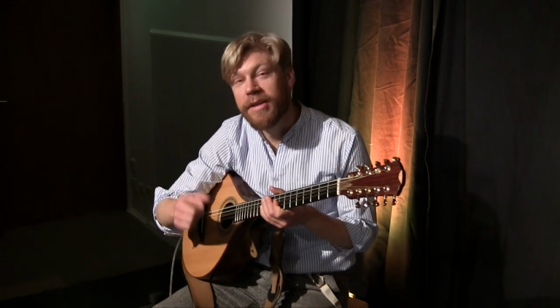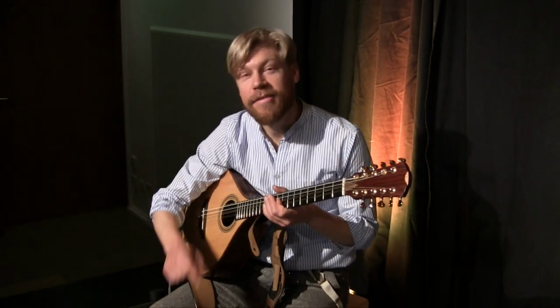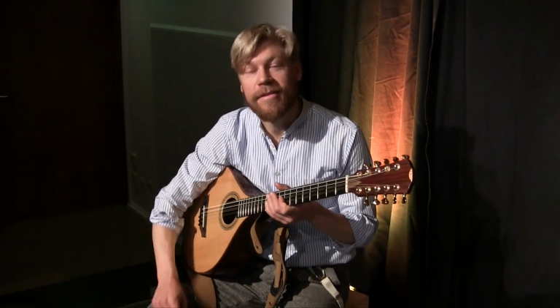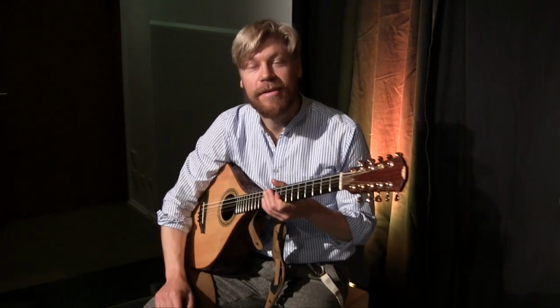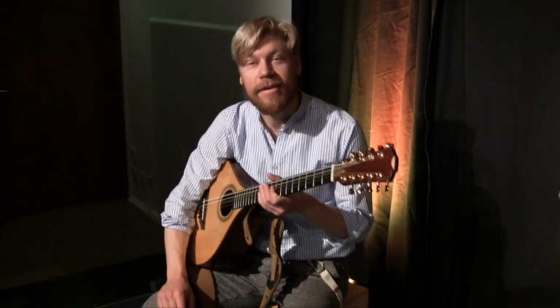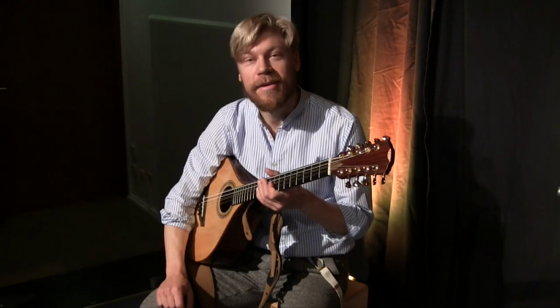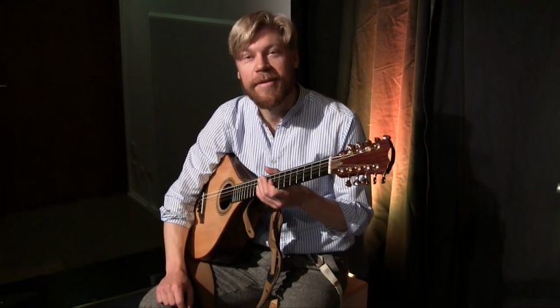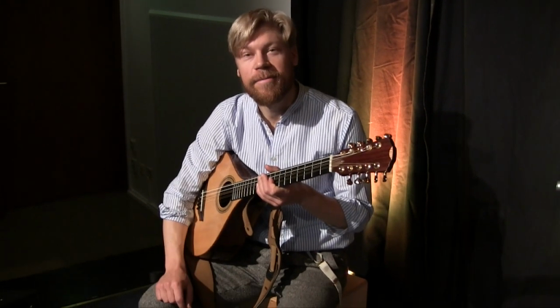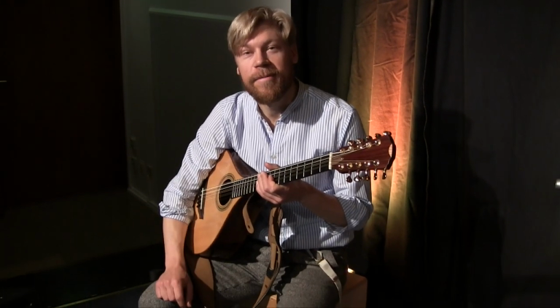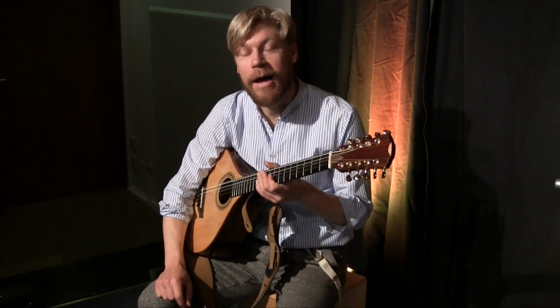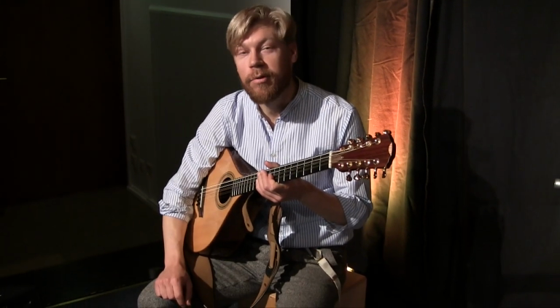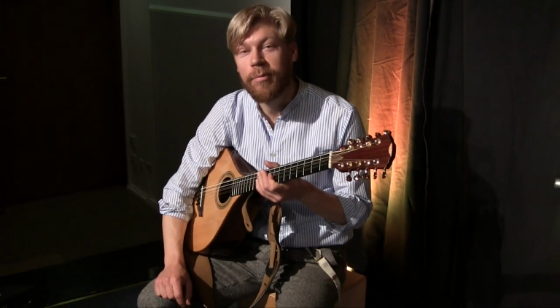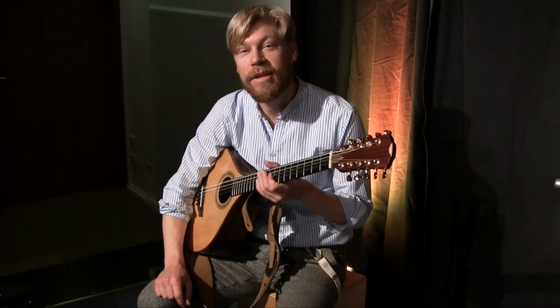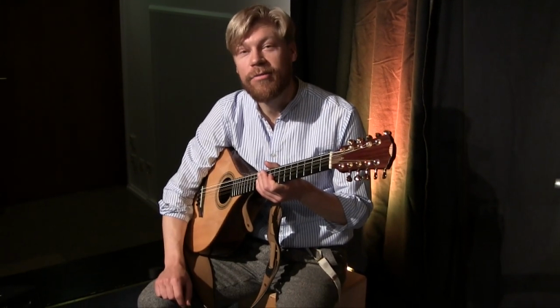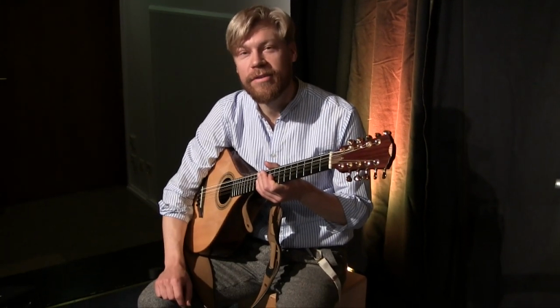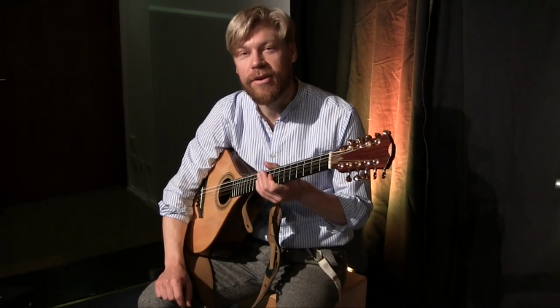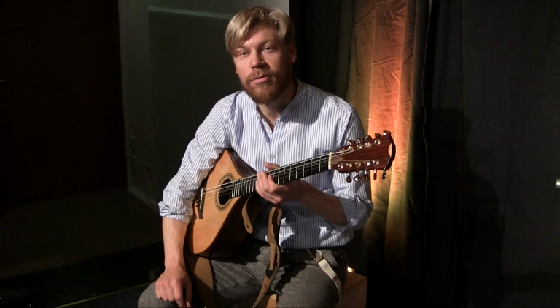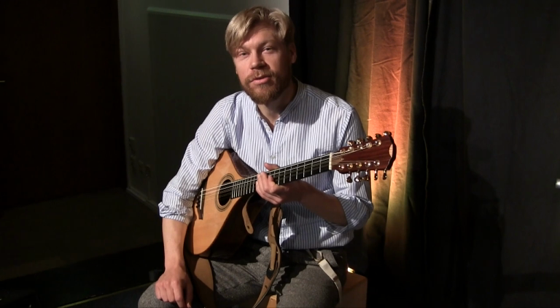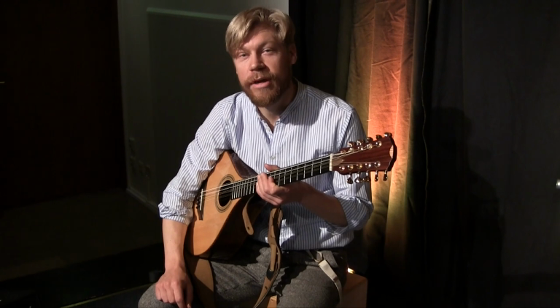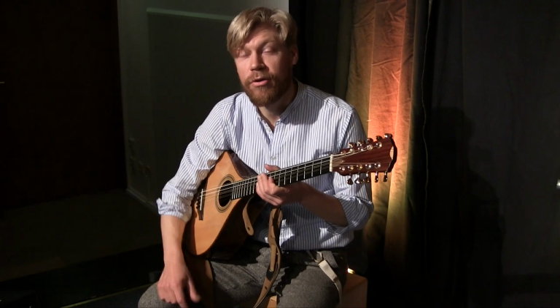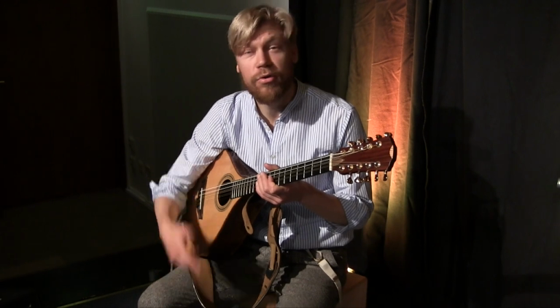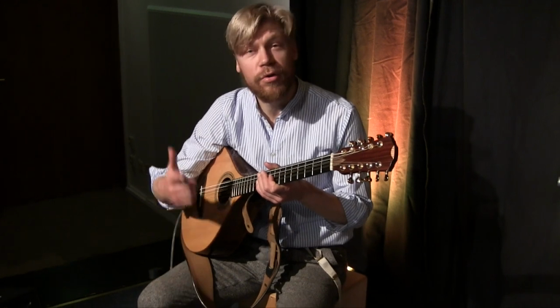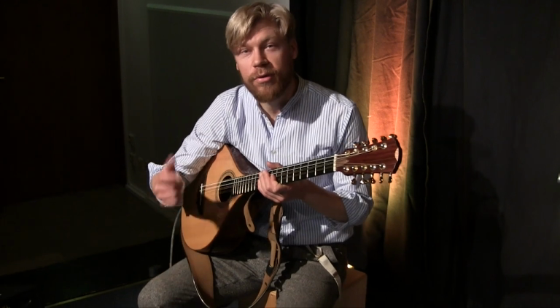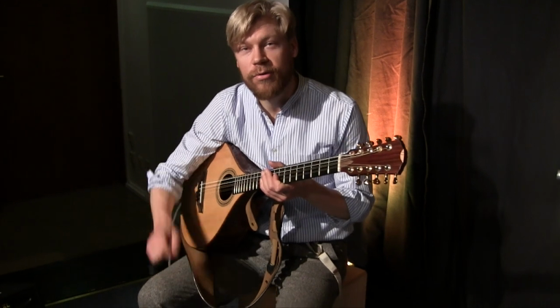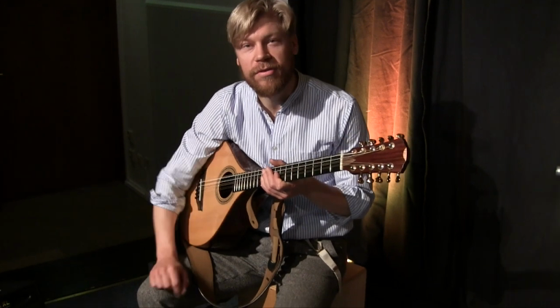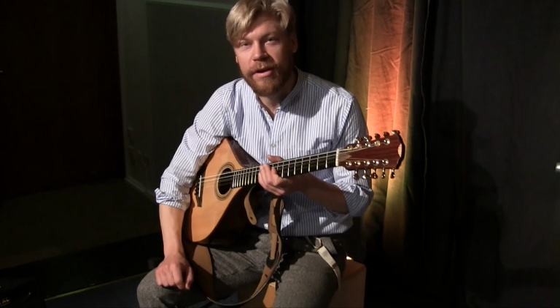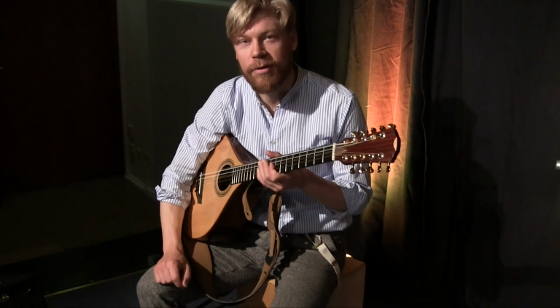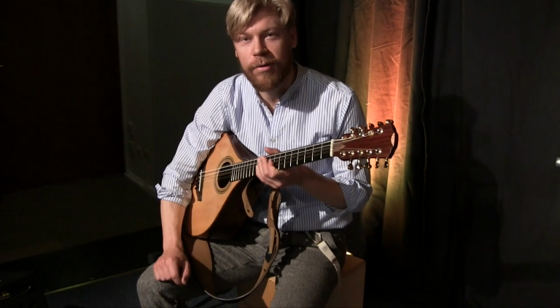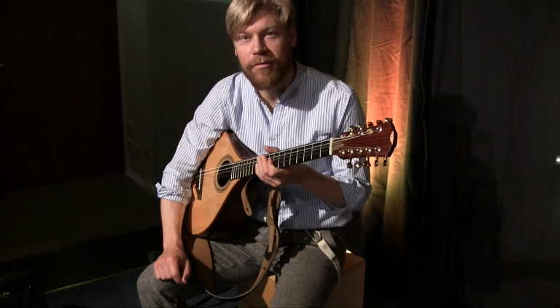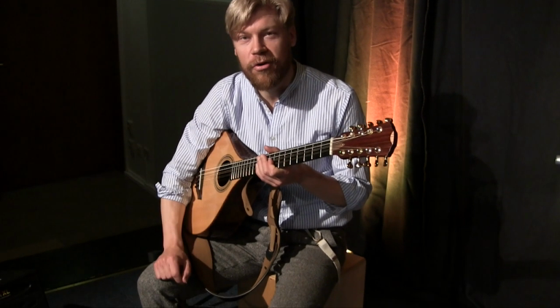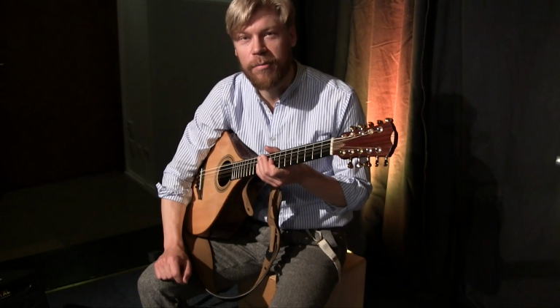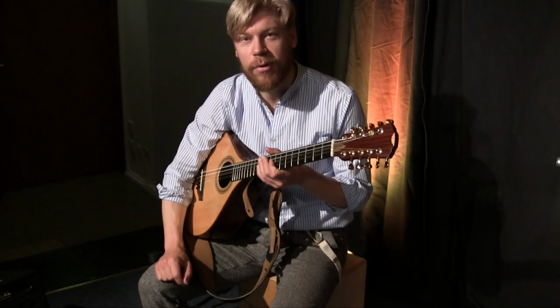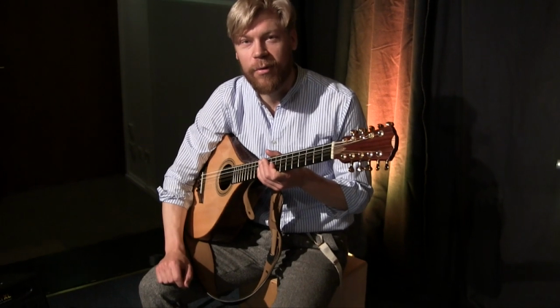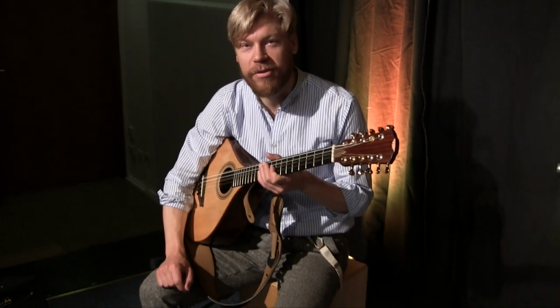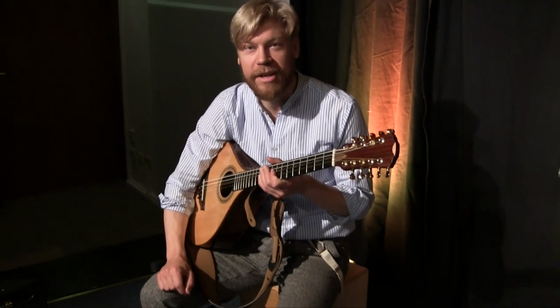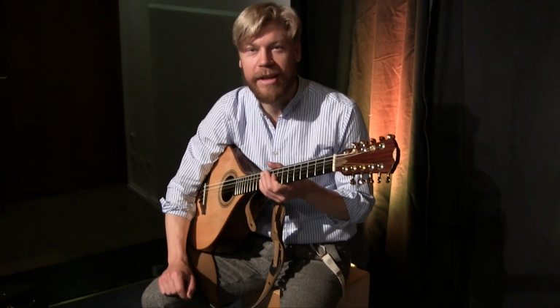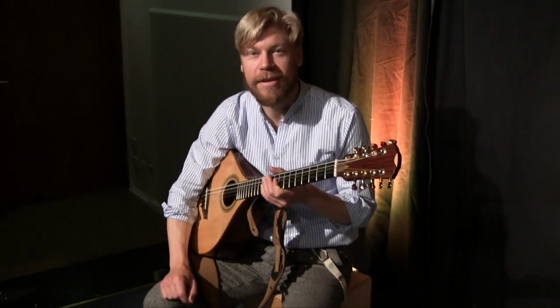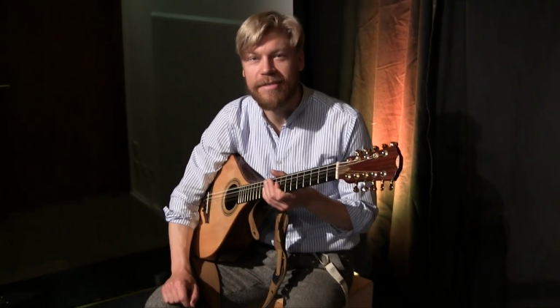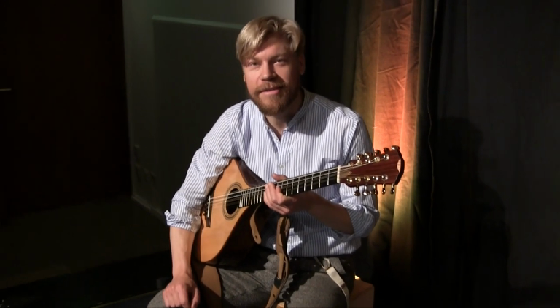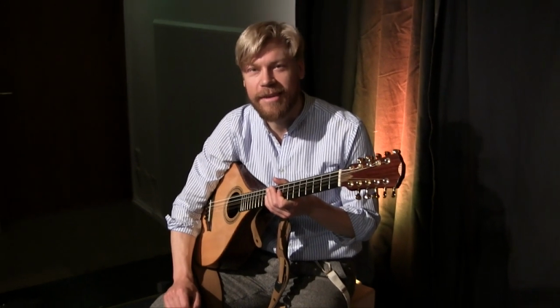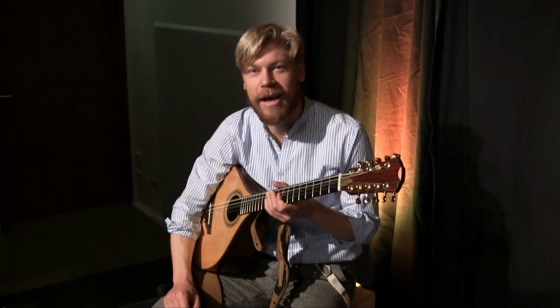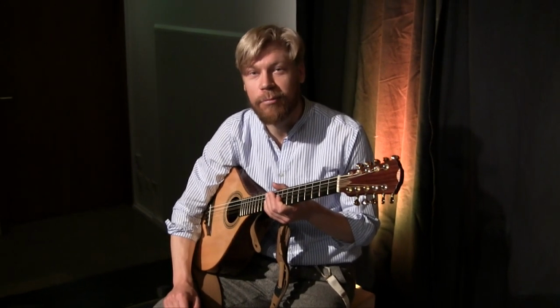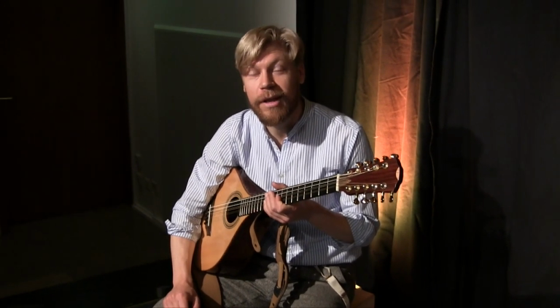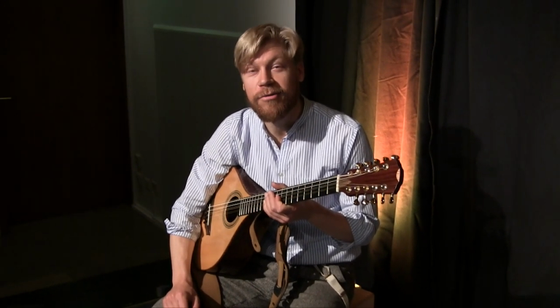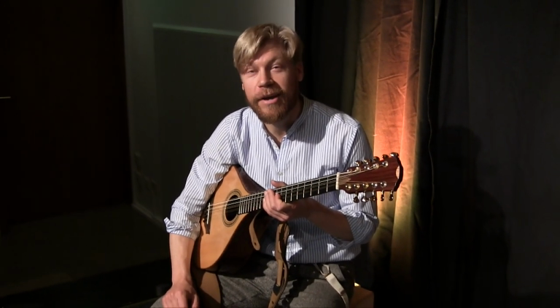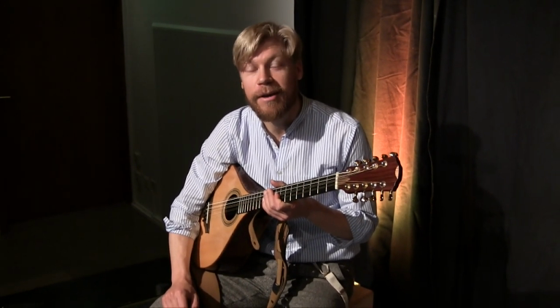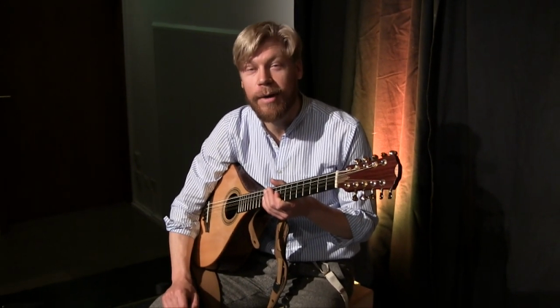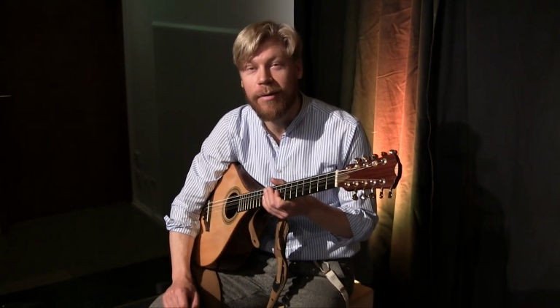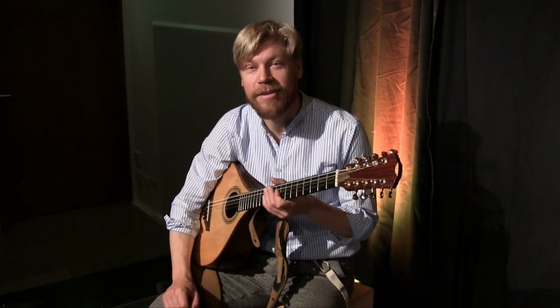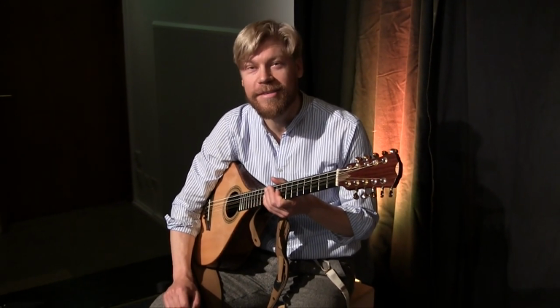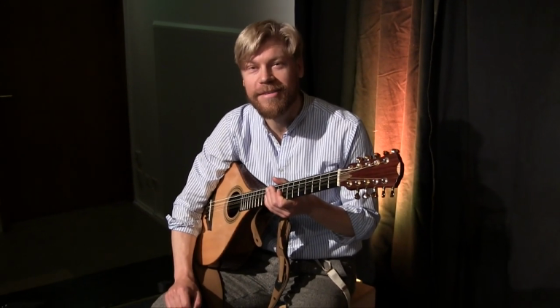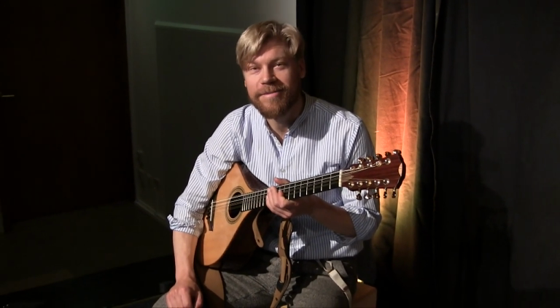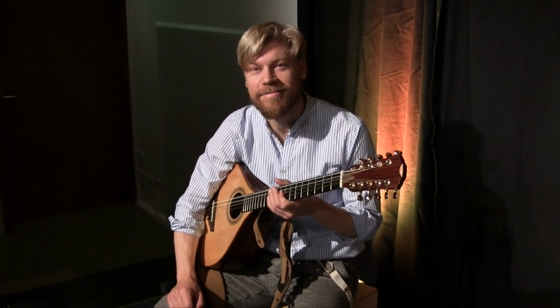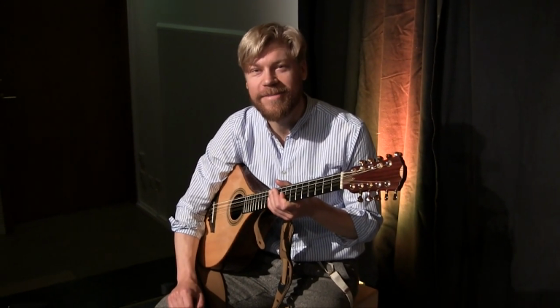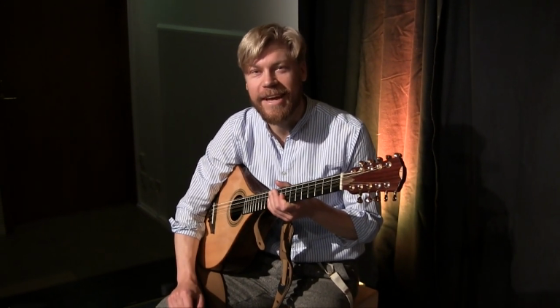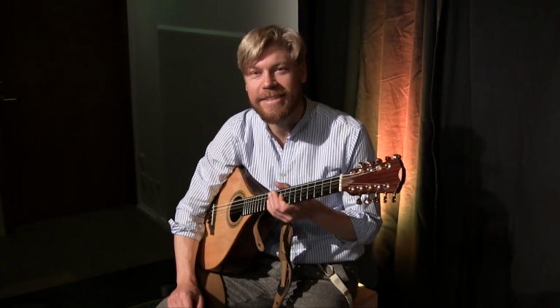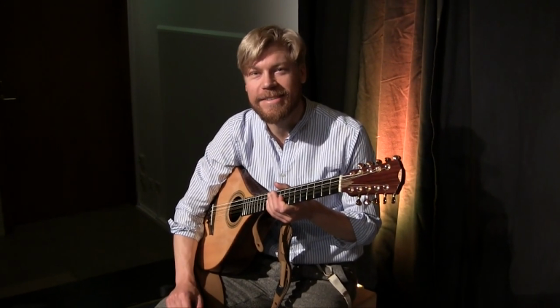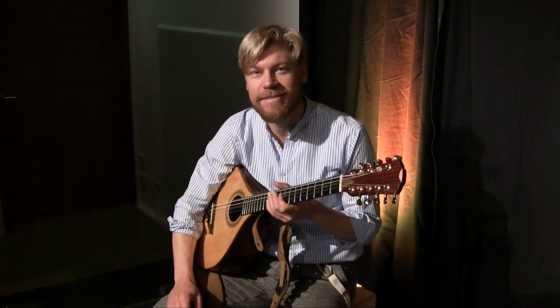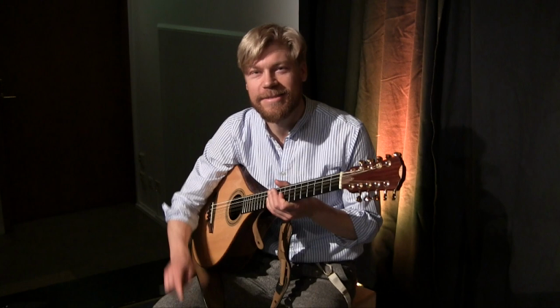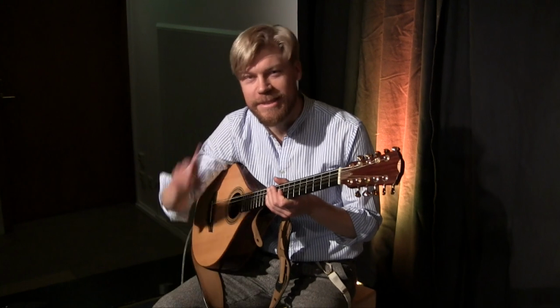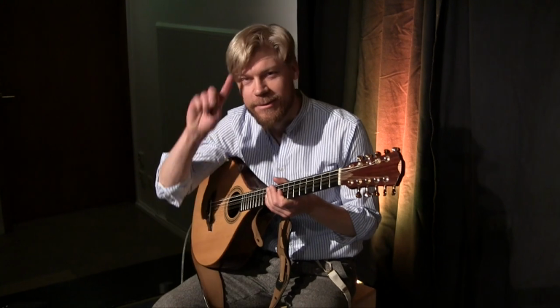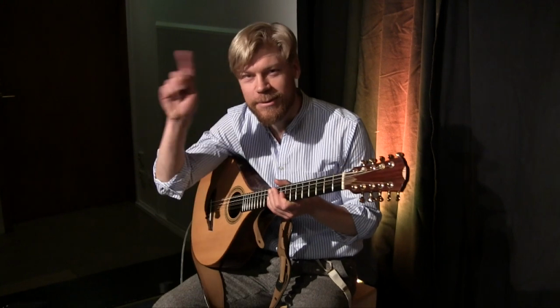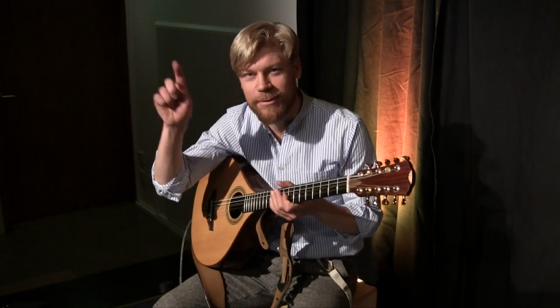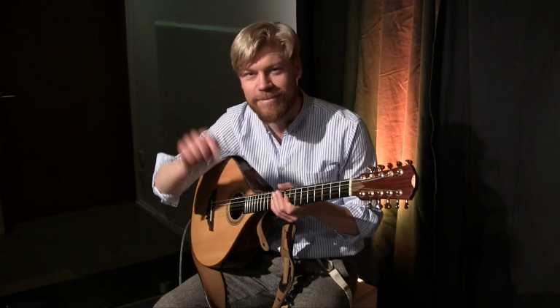I'd also be interested to know — do you use any reverb or delays? I would love to hear about it. Thanks, see you soon!